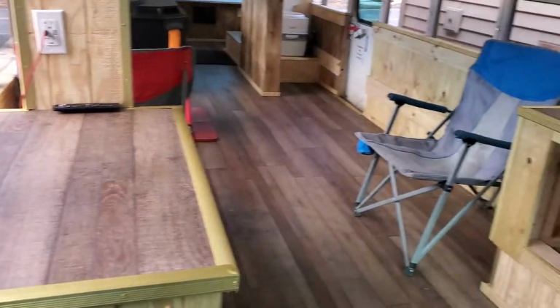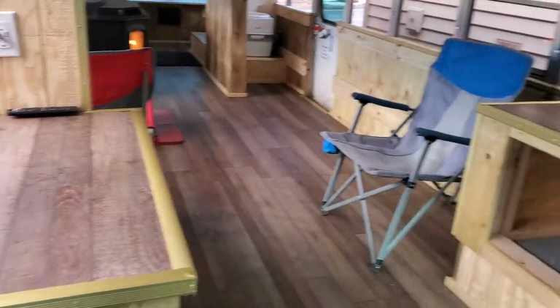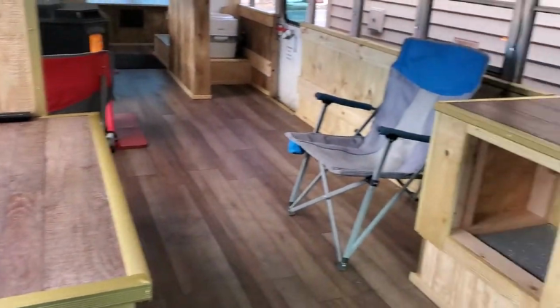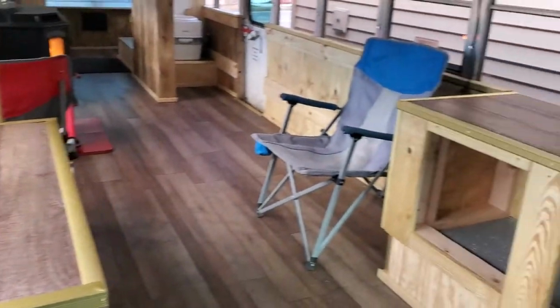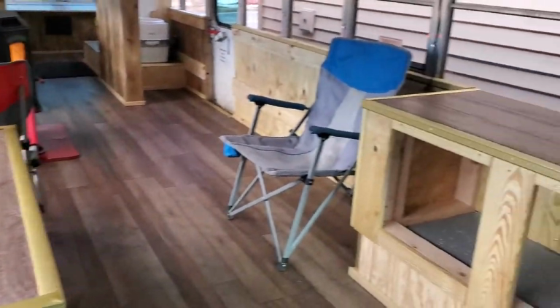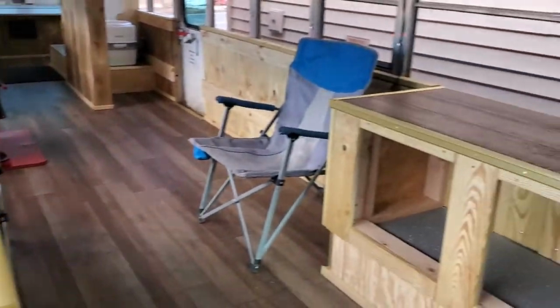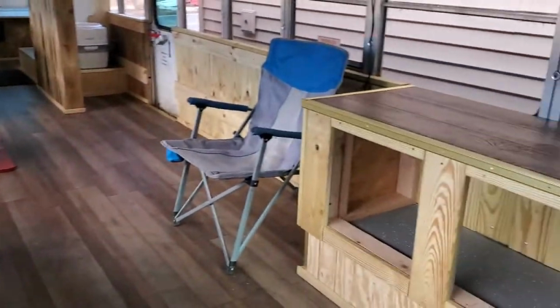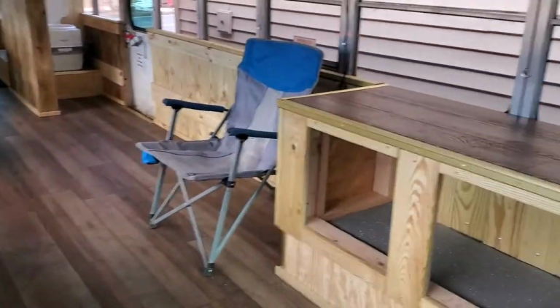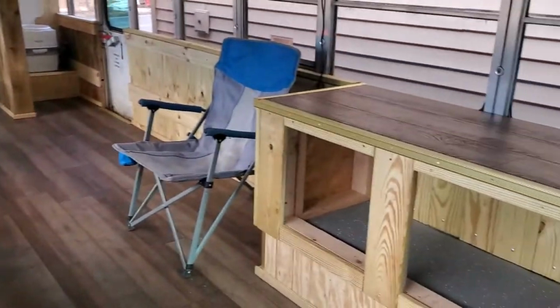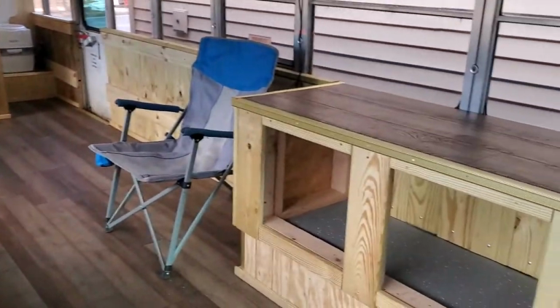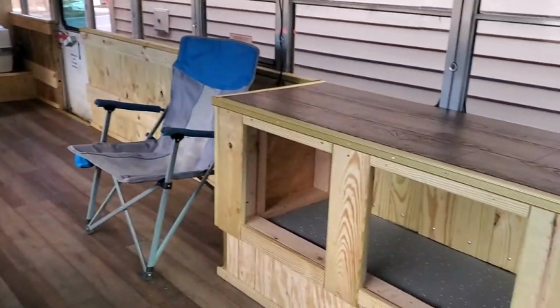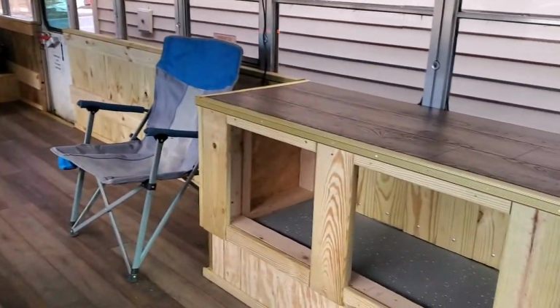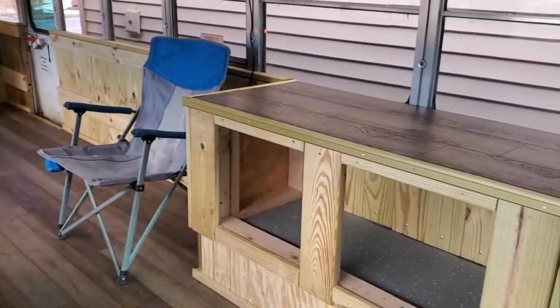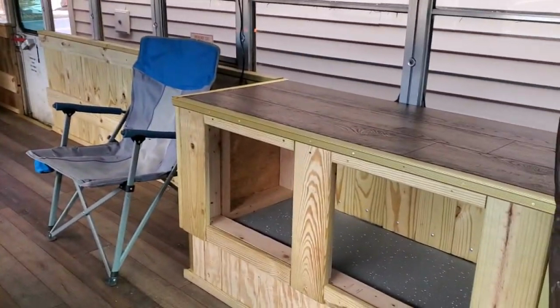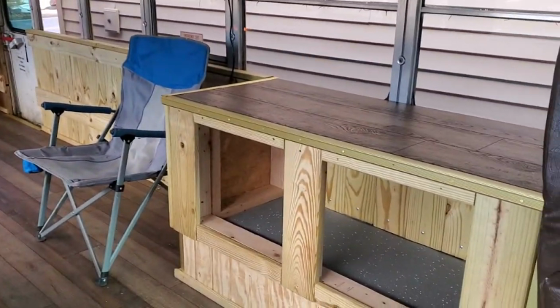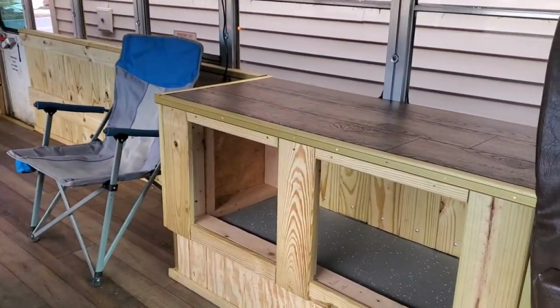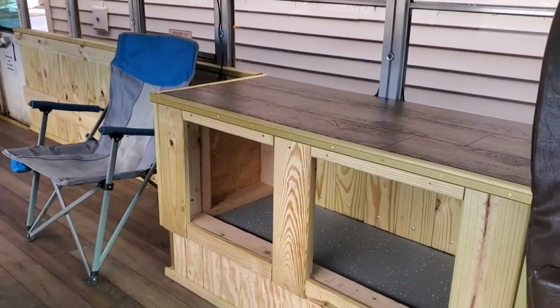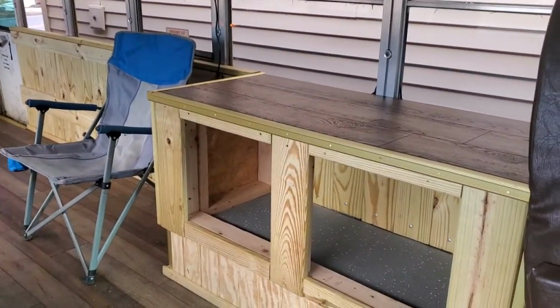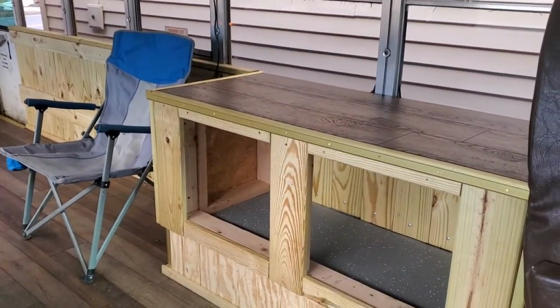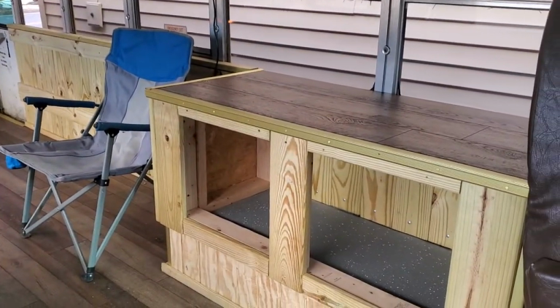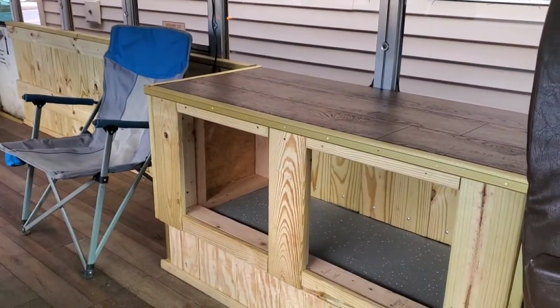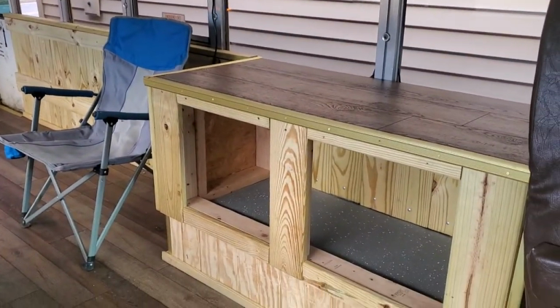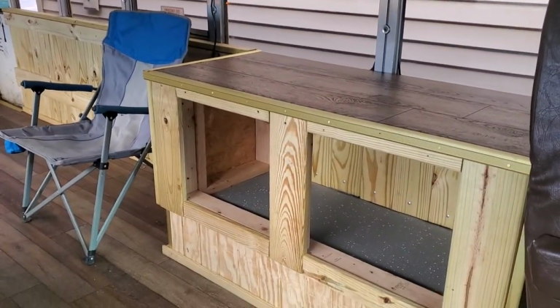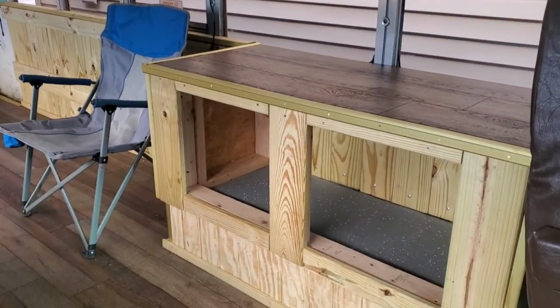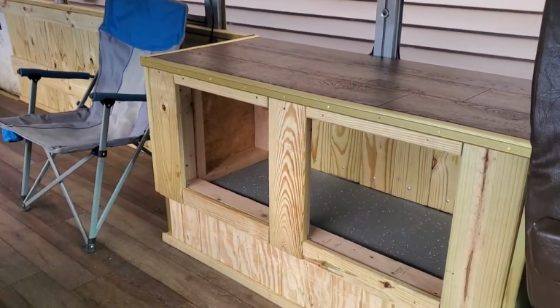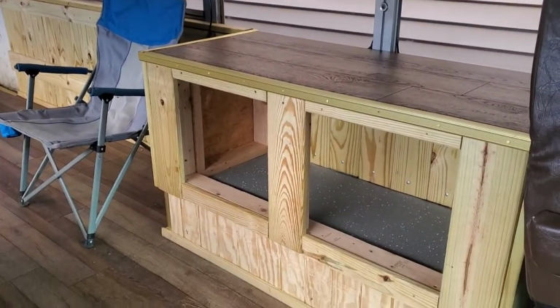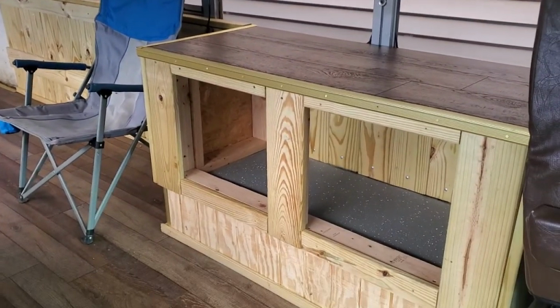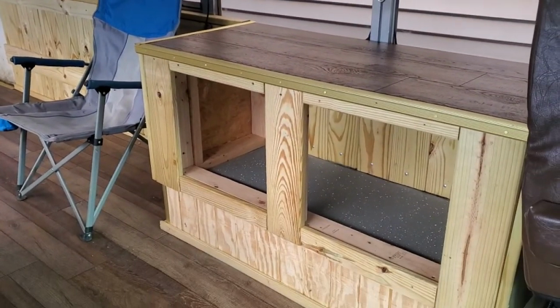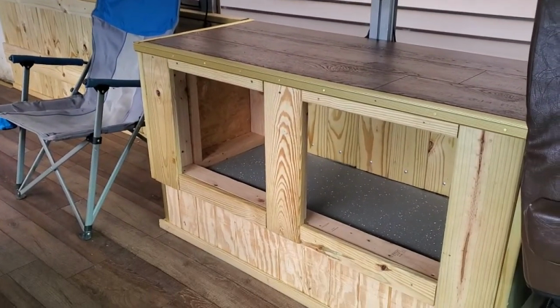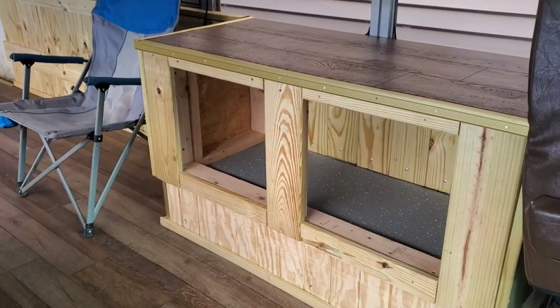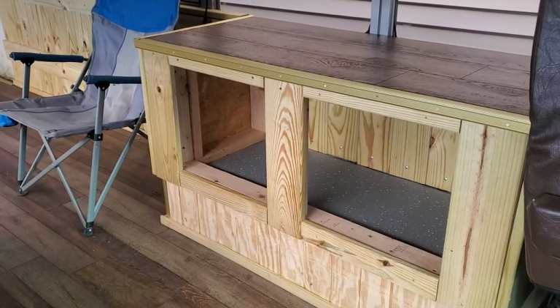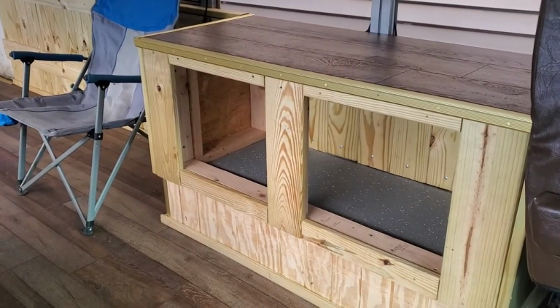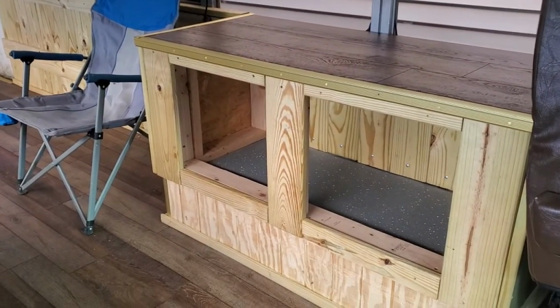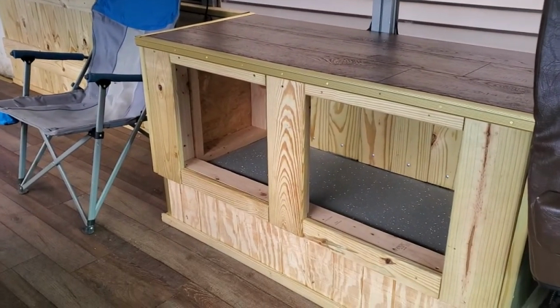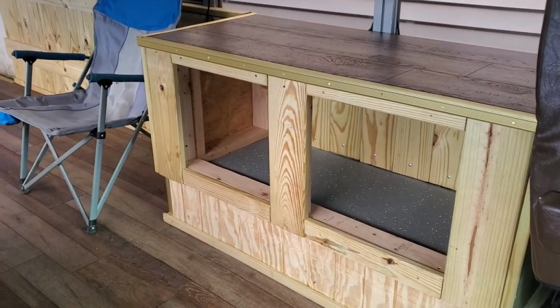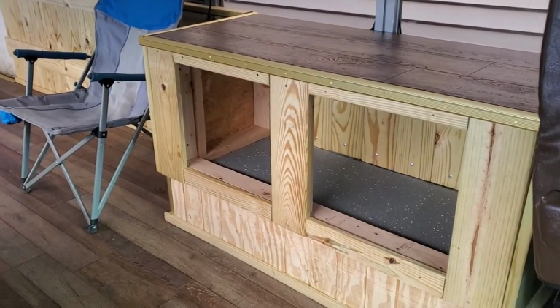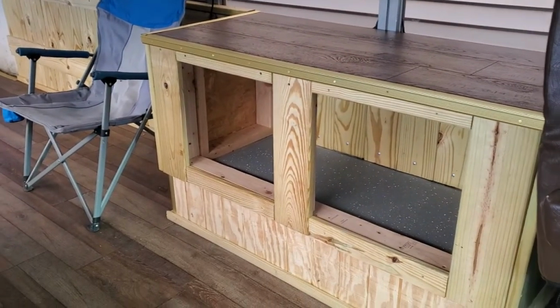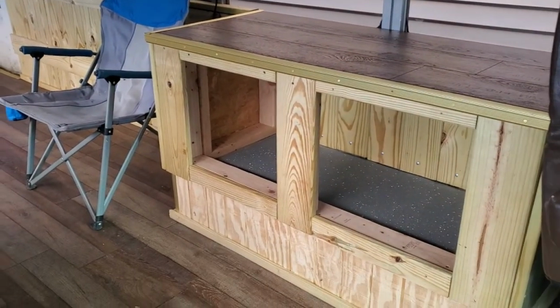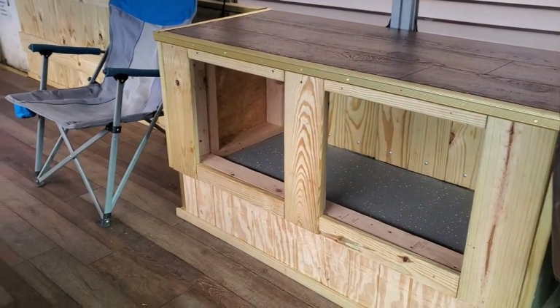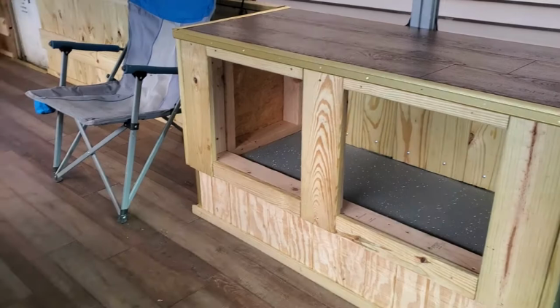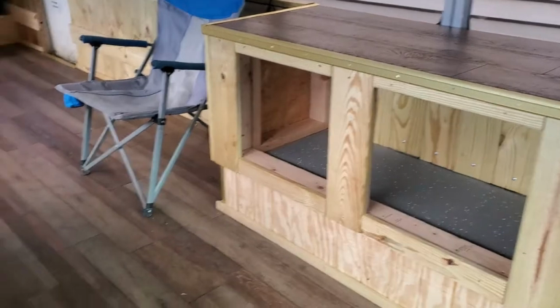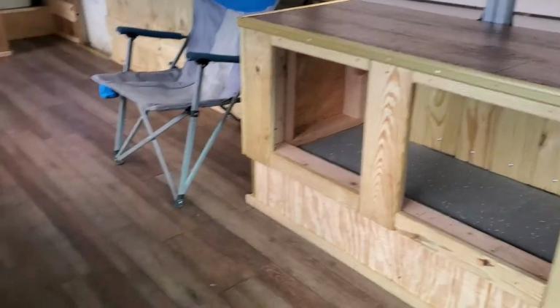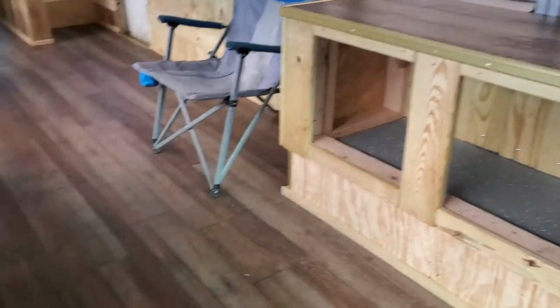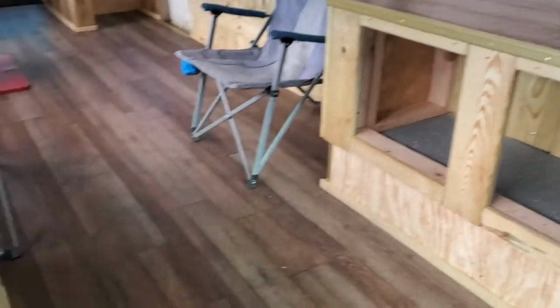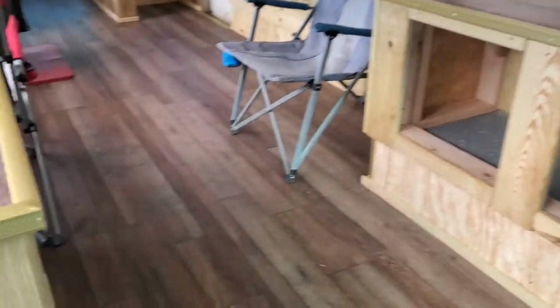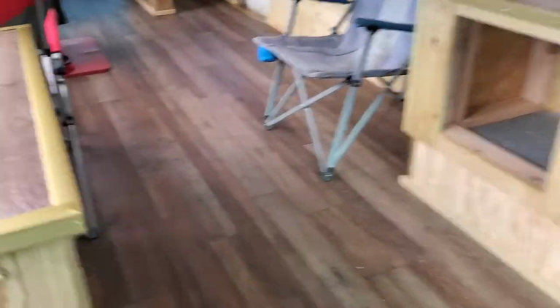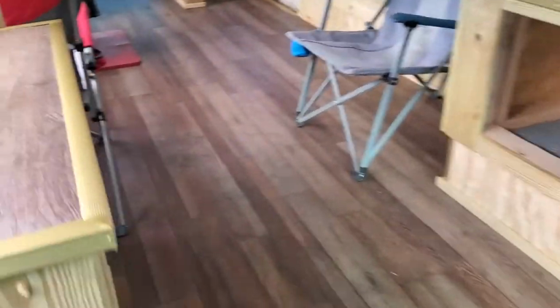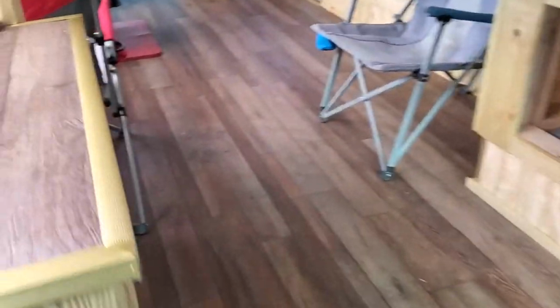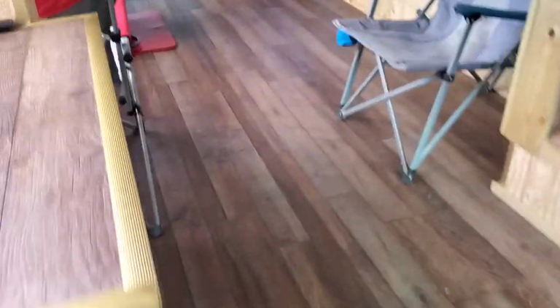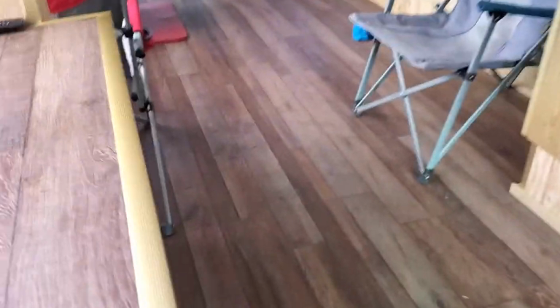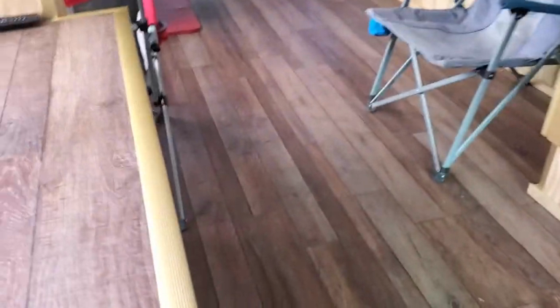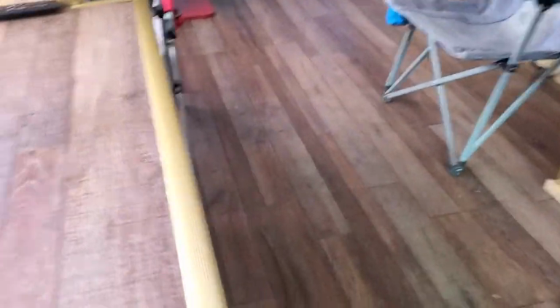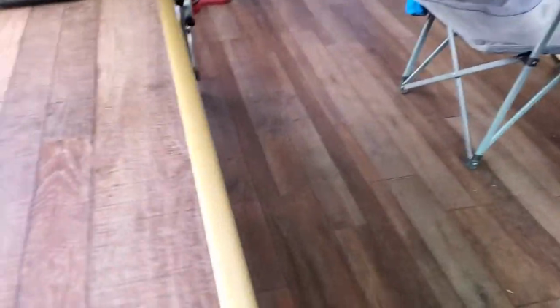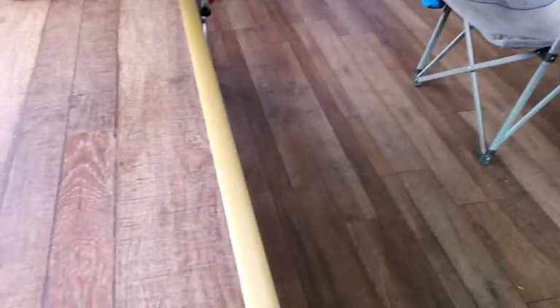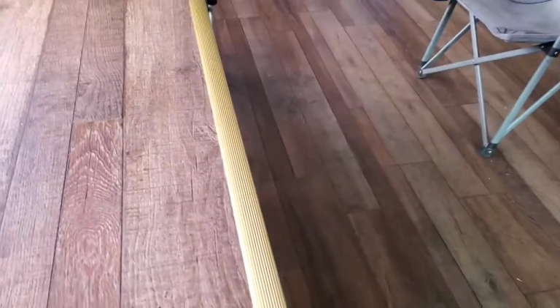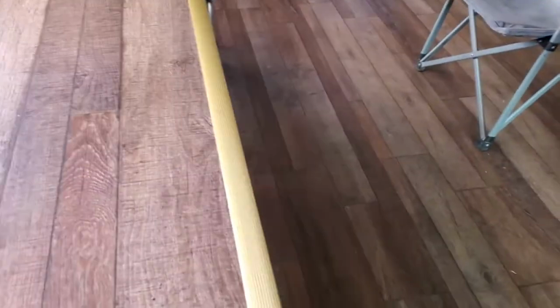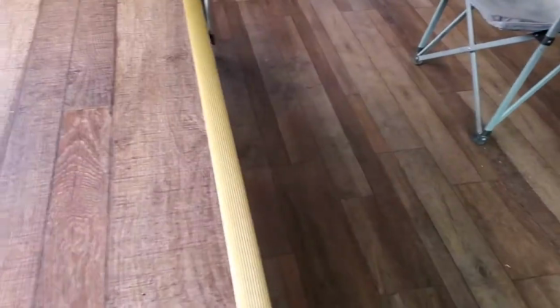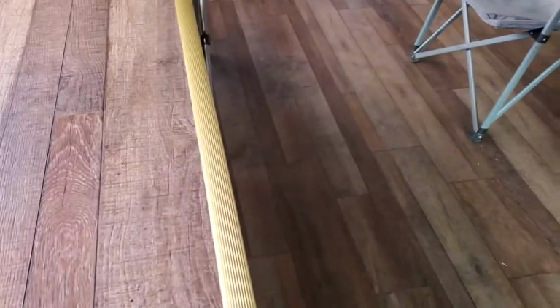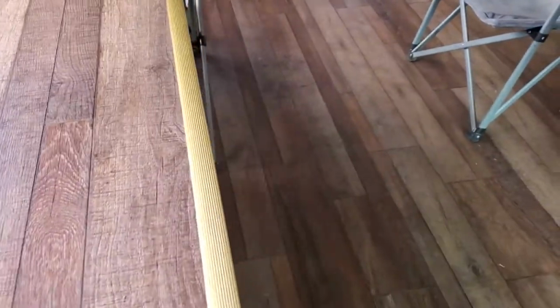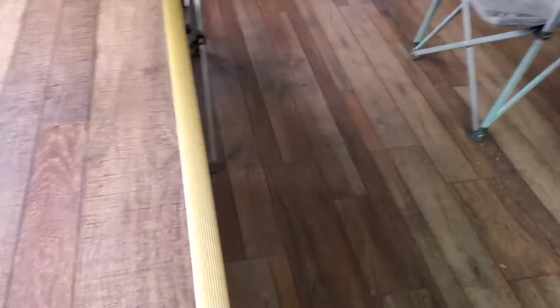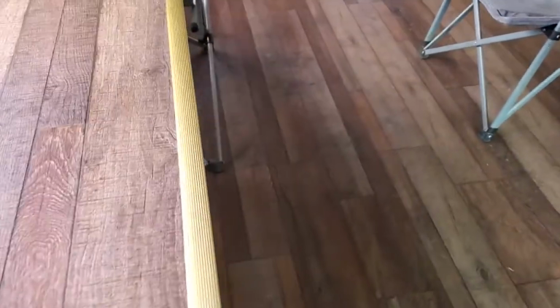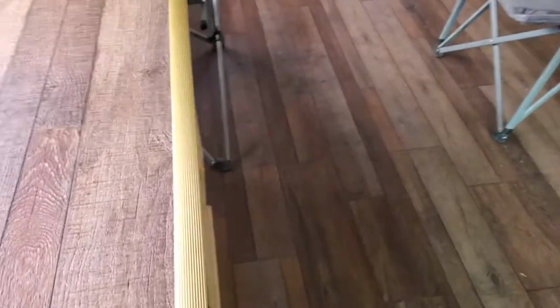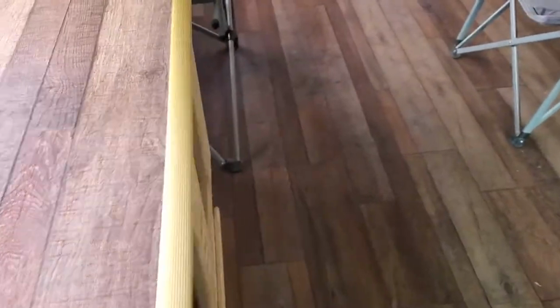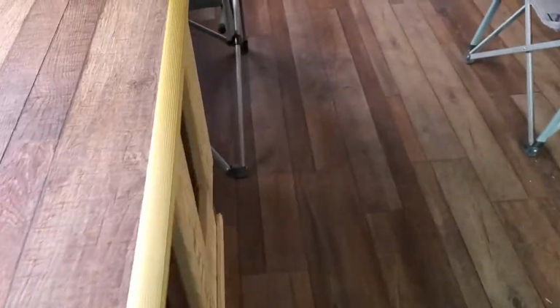Countertops are pretty much done. Just got to get the push rods and the curtains for the openings.